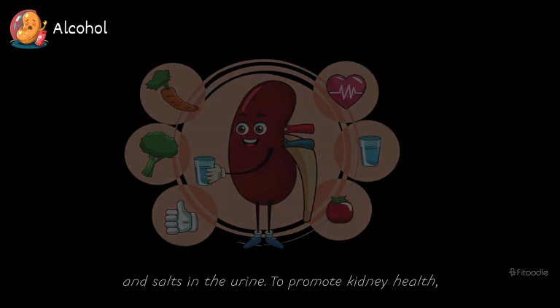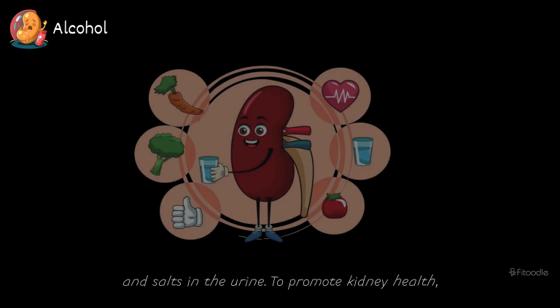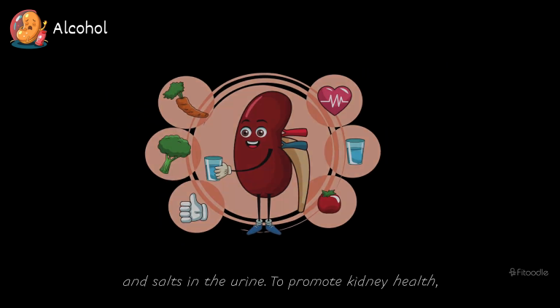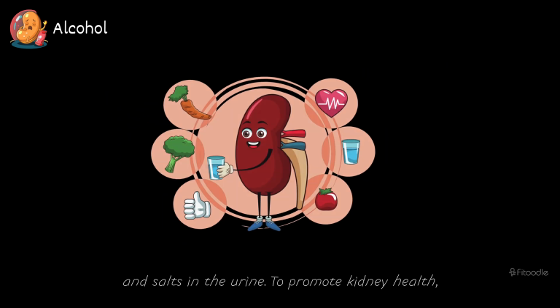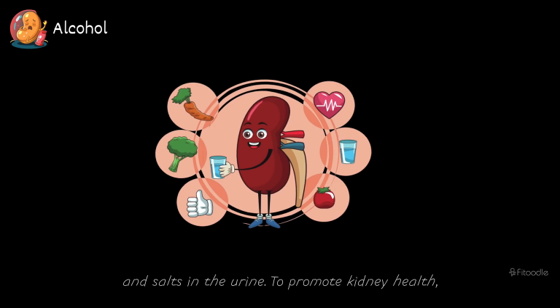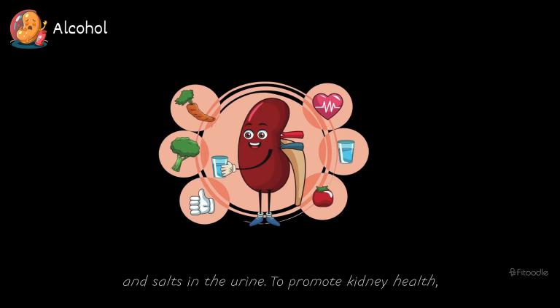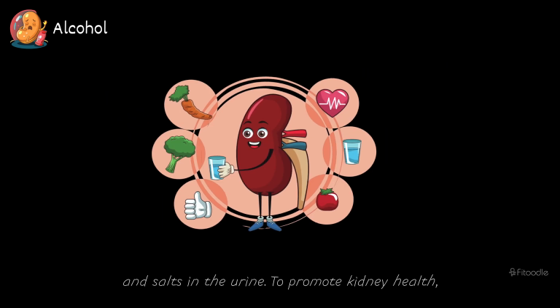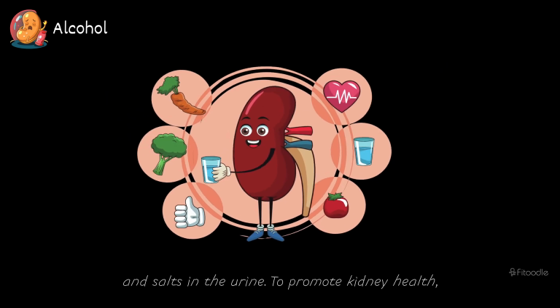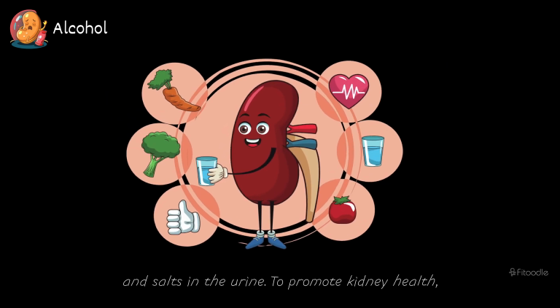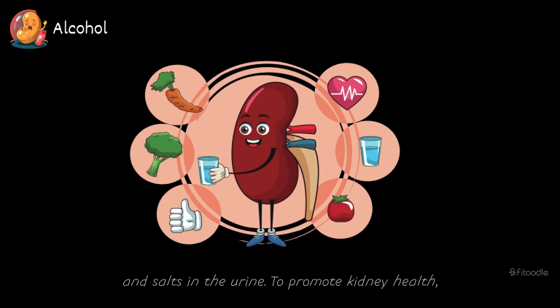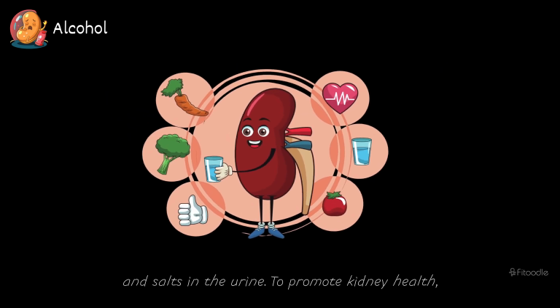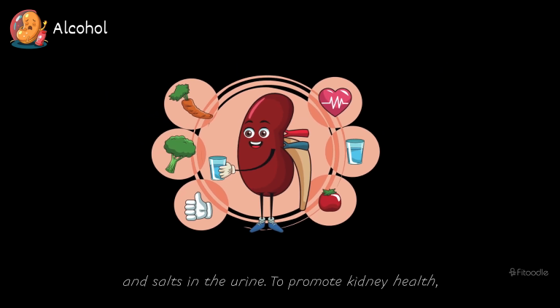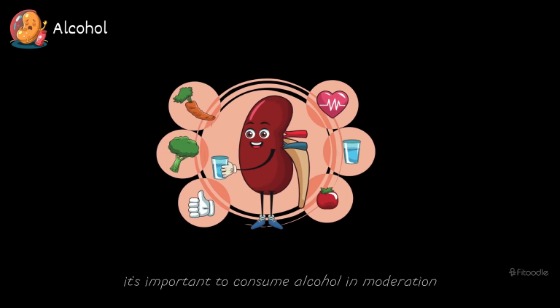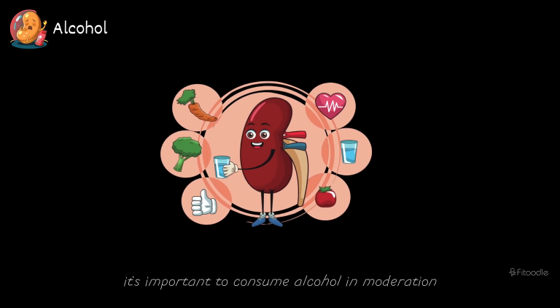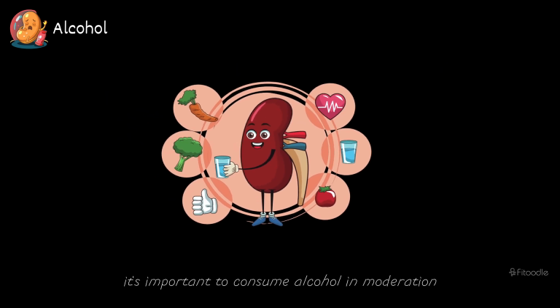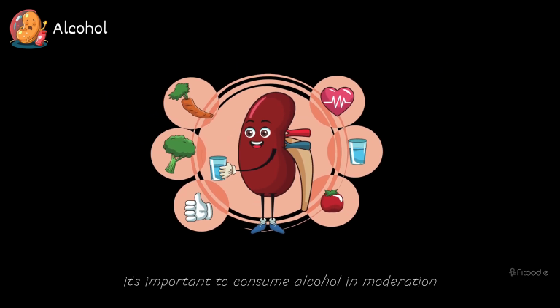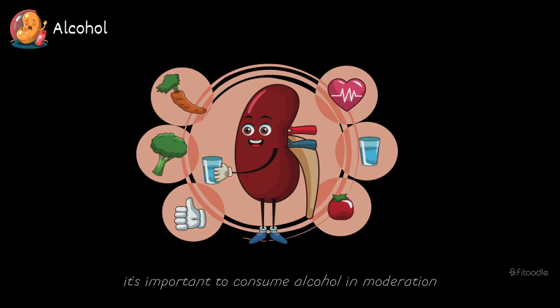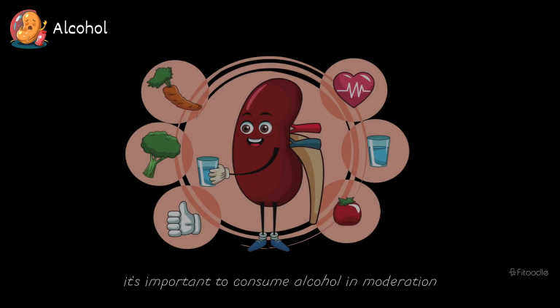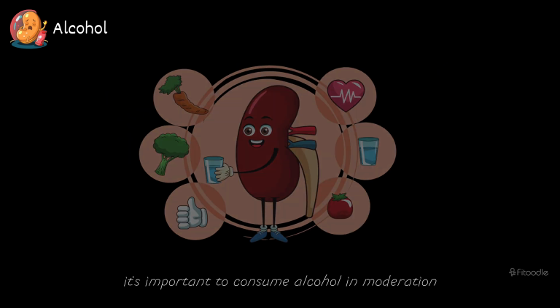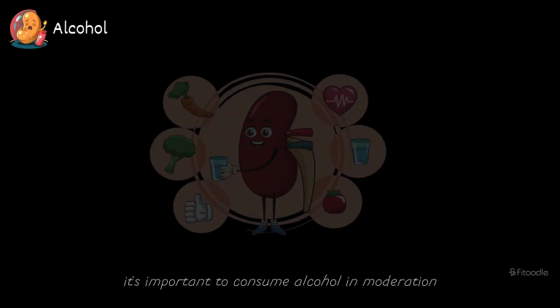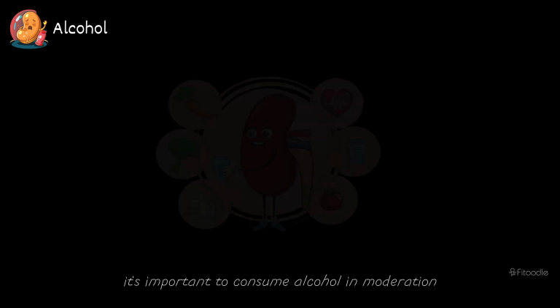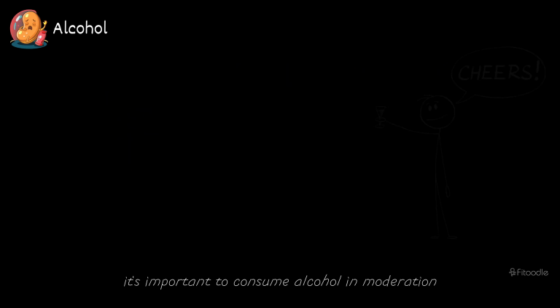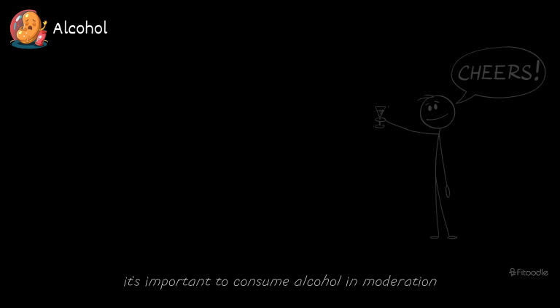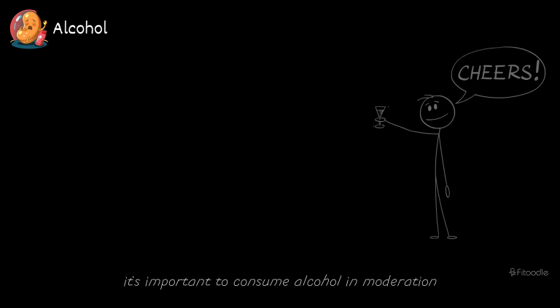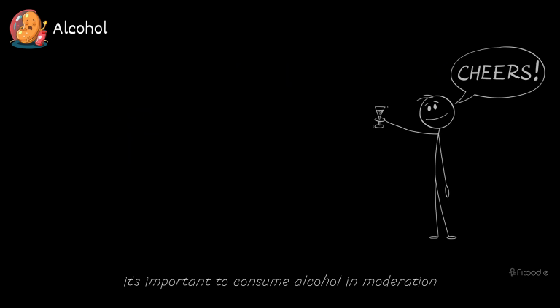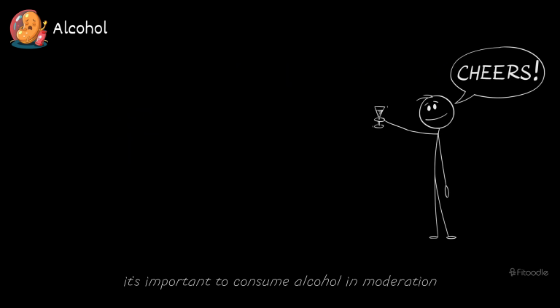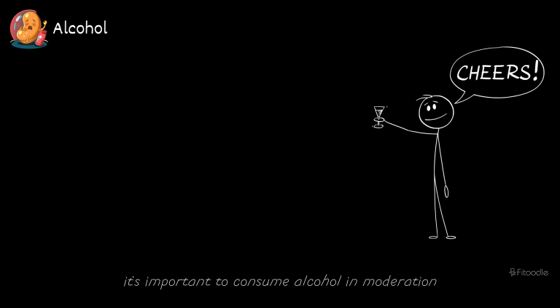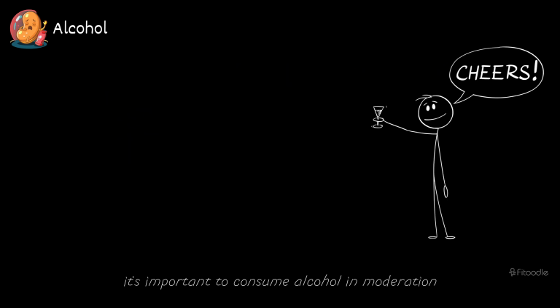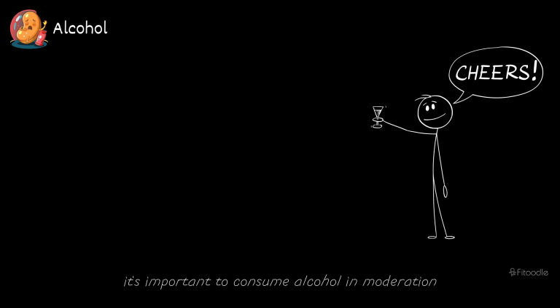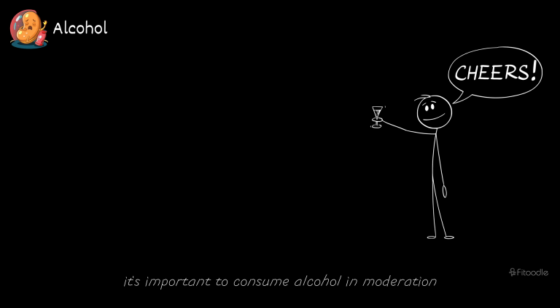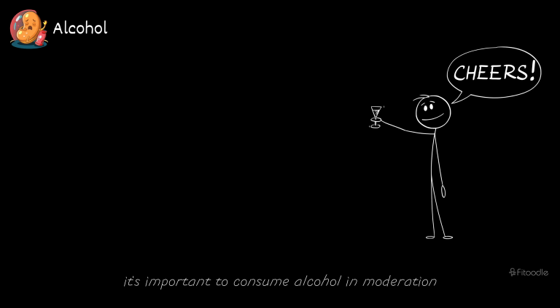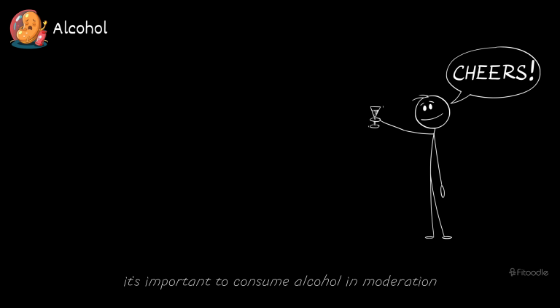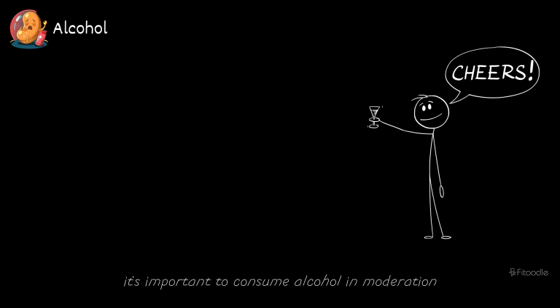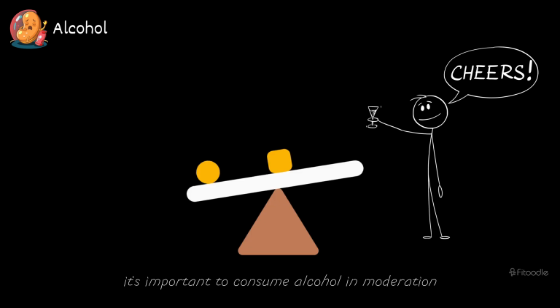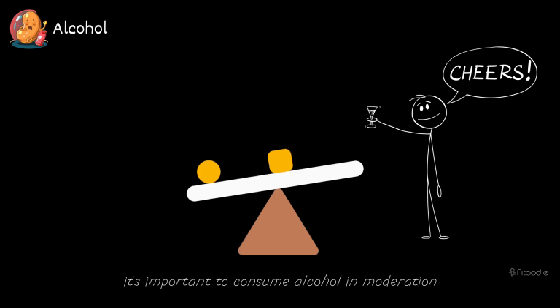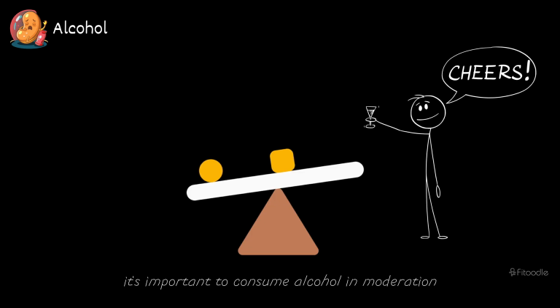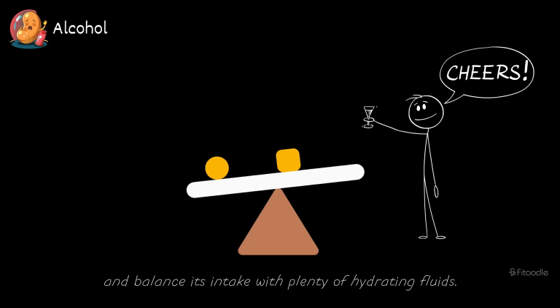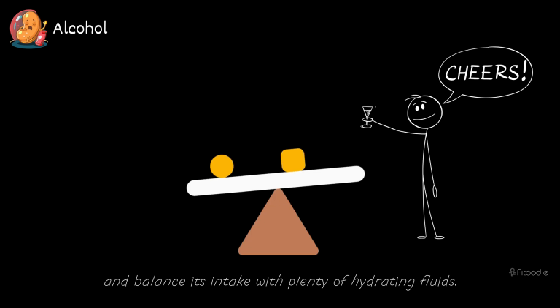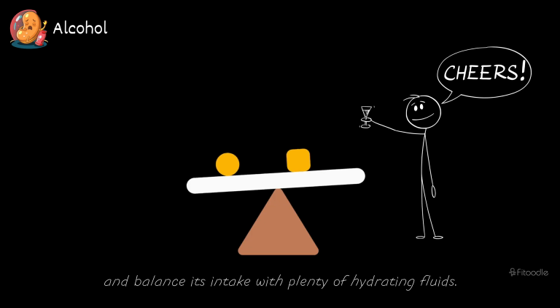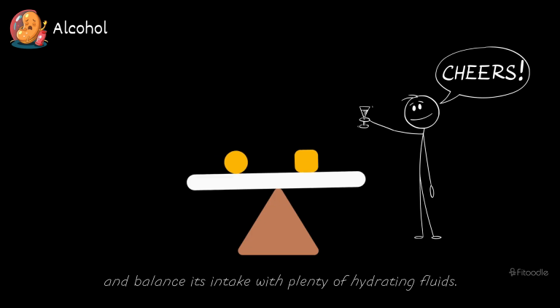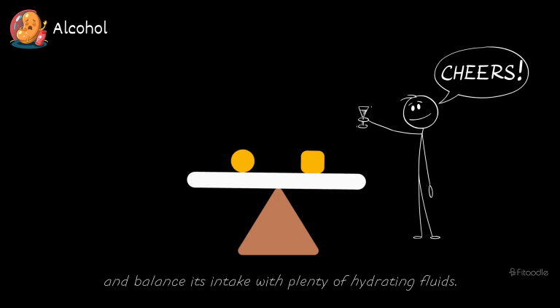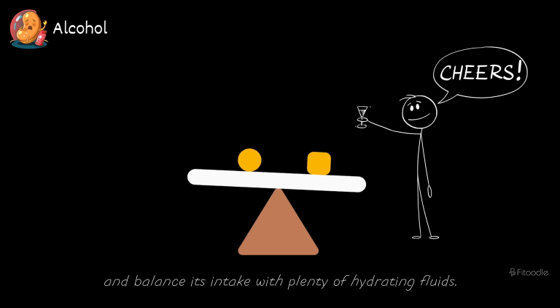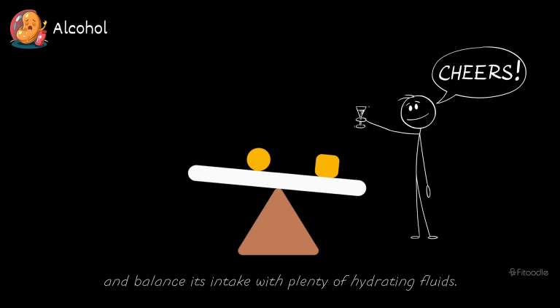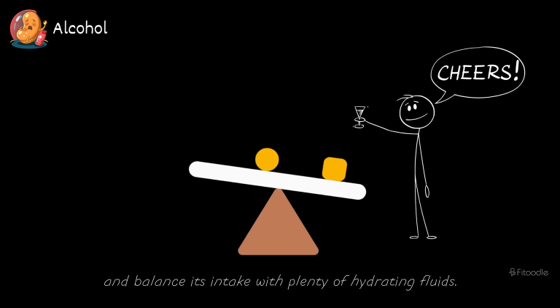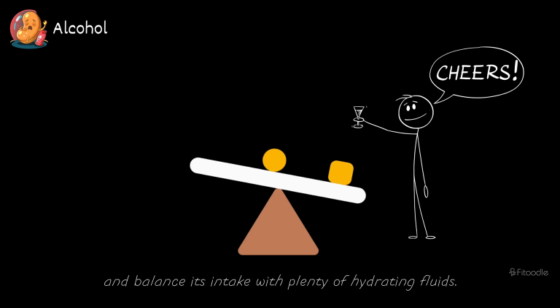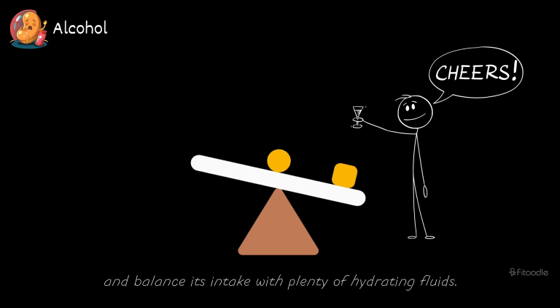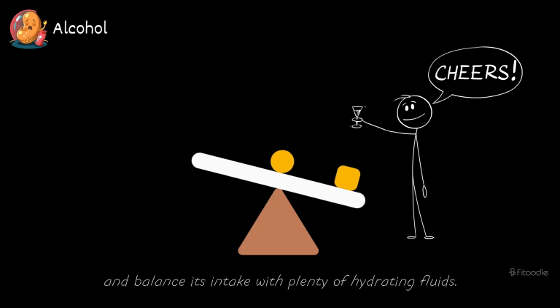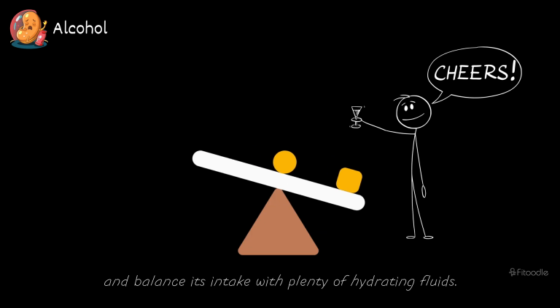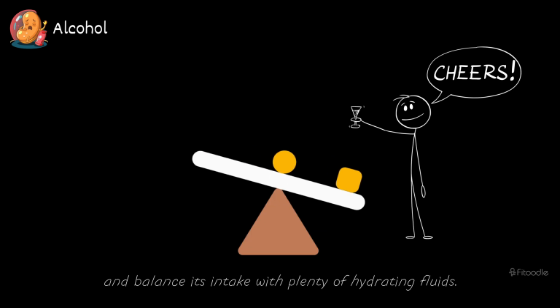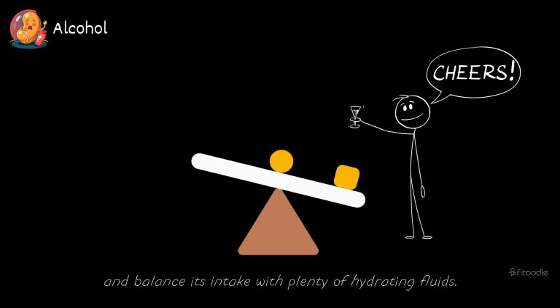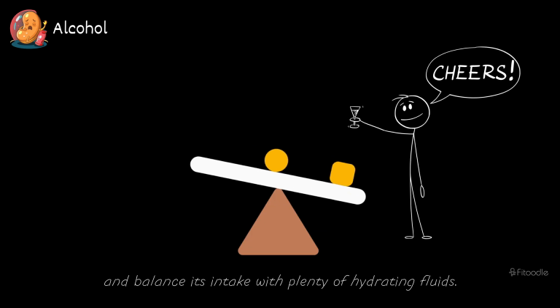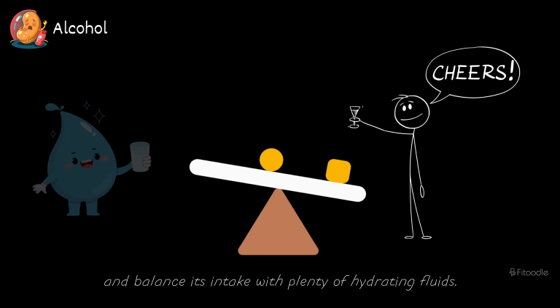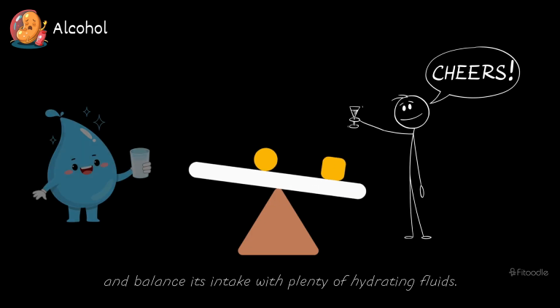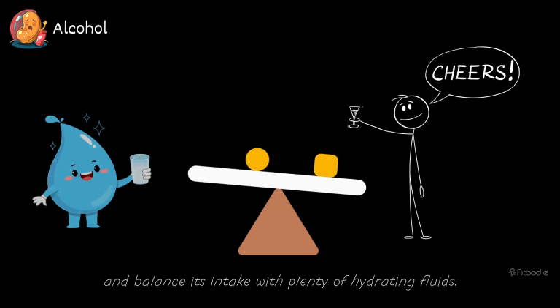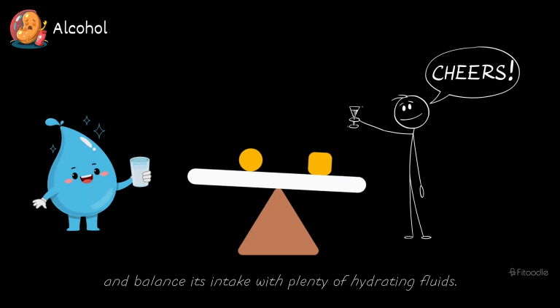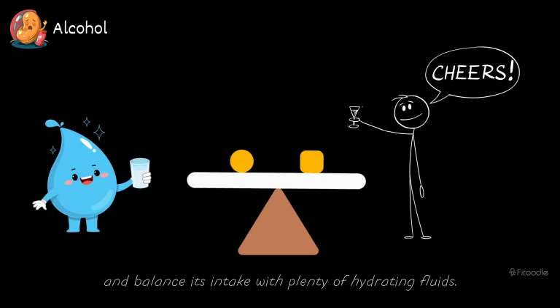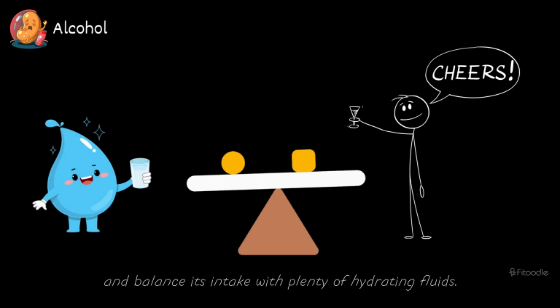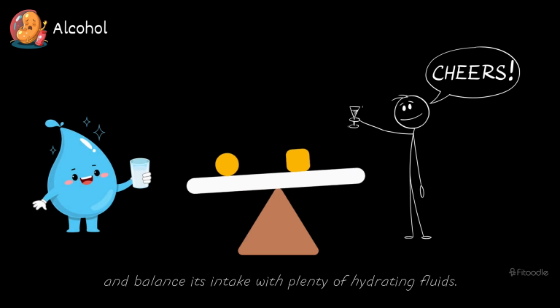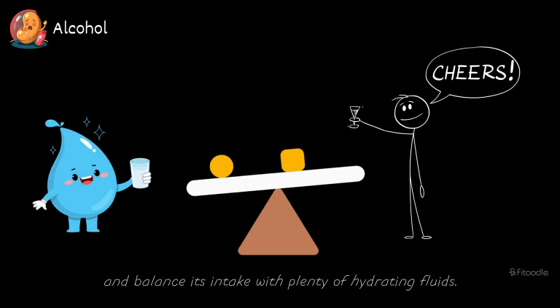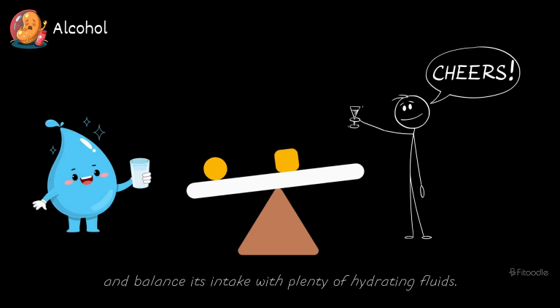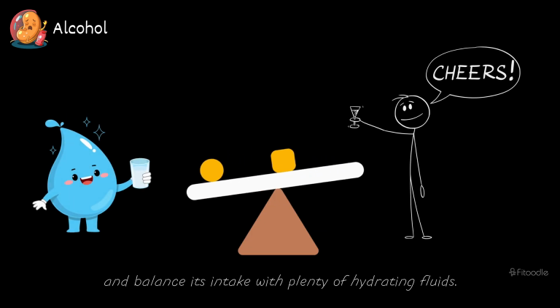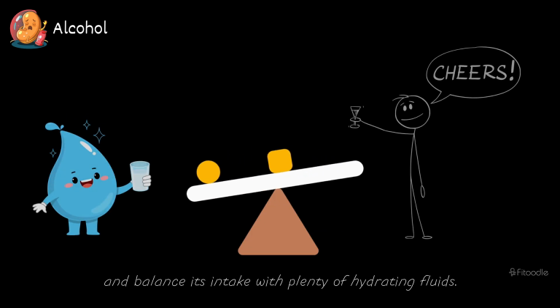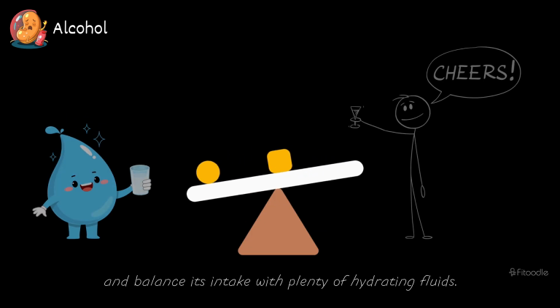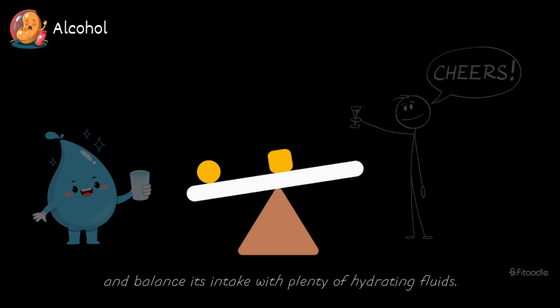To promote kidney health, it's important to consume alcohol in moderation and balance its intake with plenty of hydrating fluids.